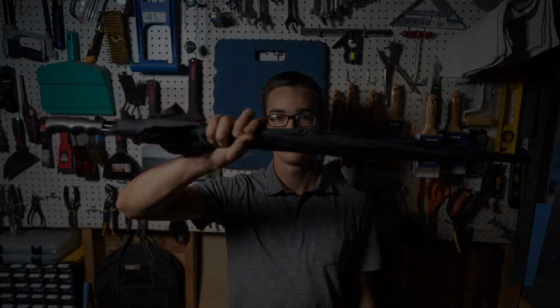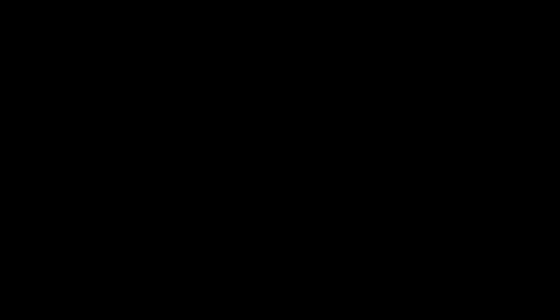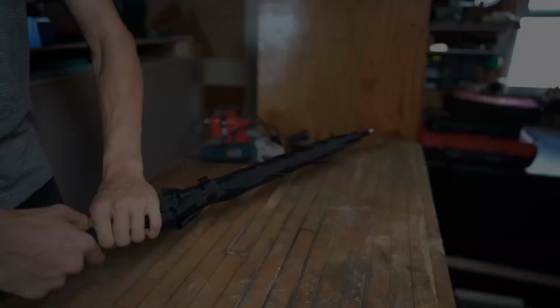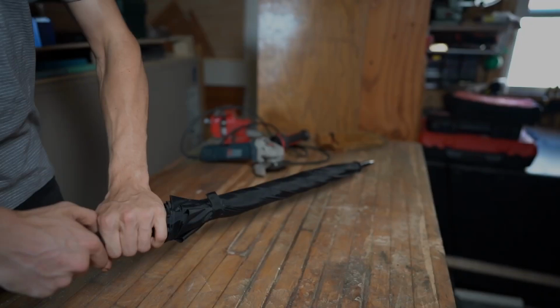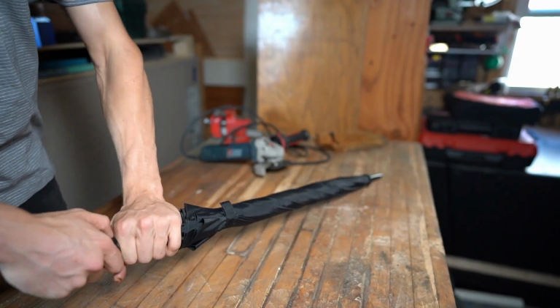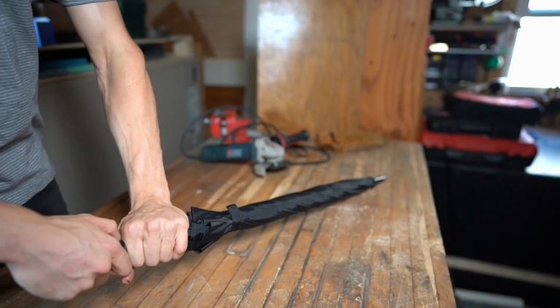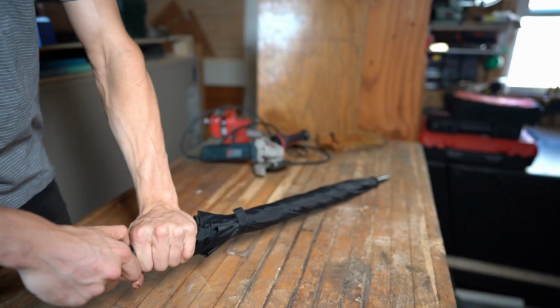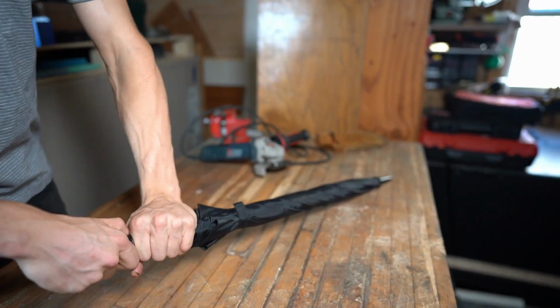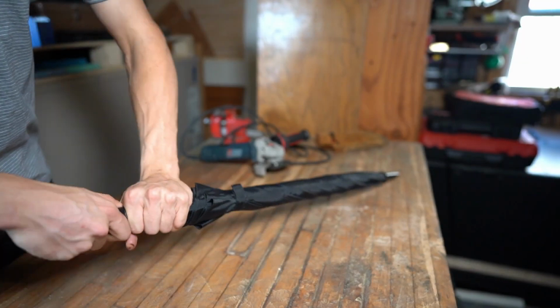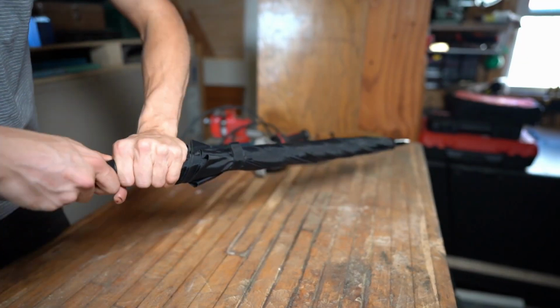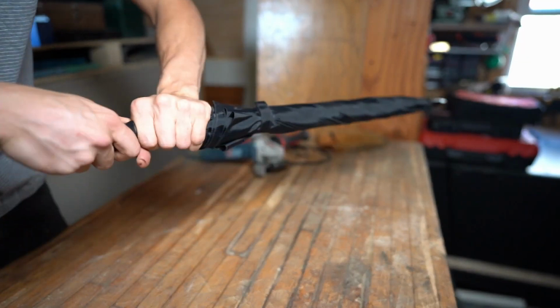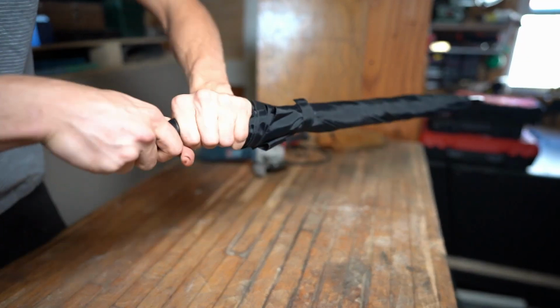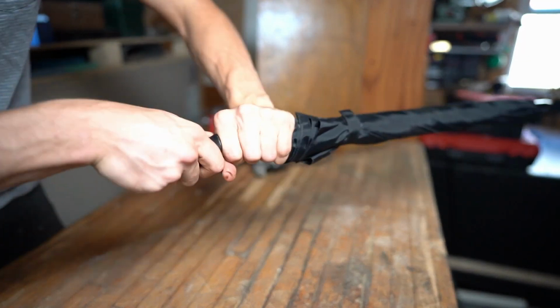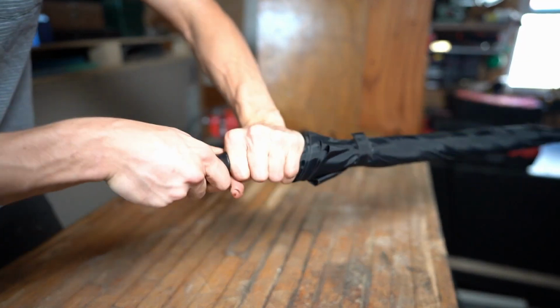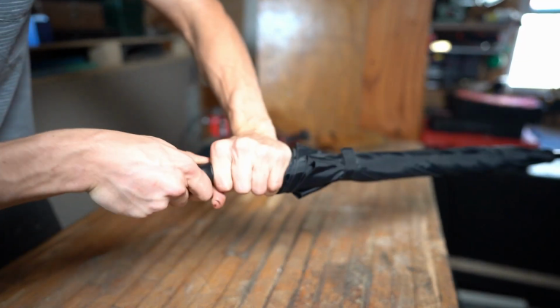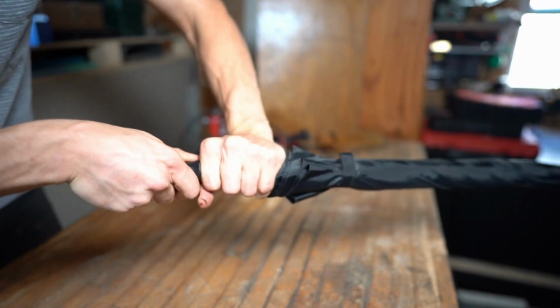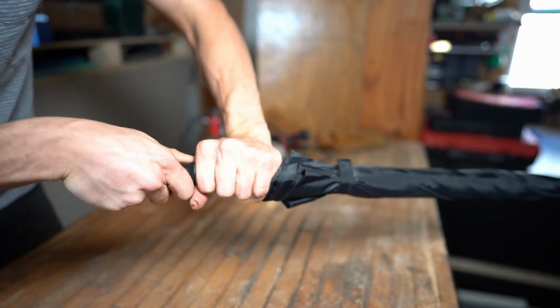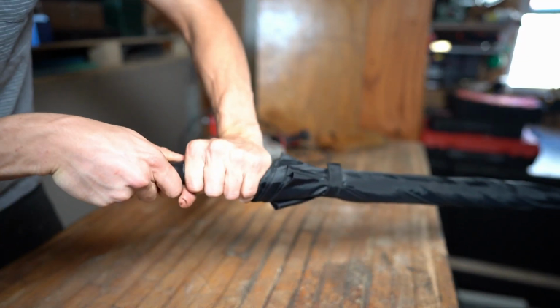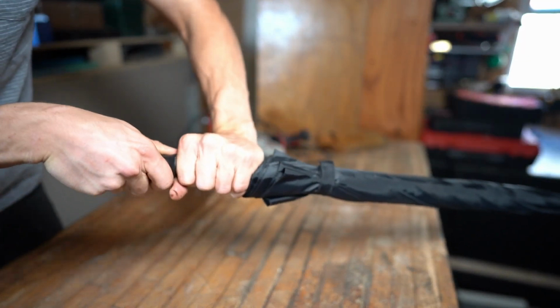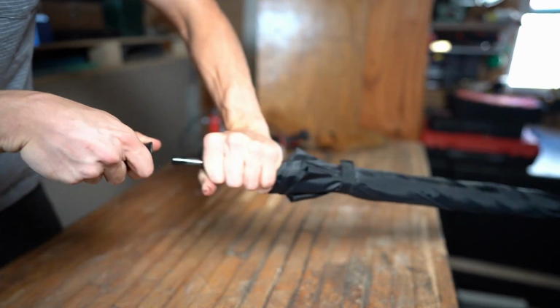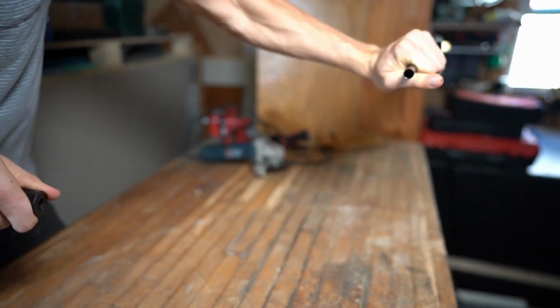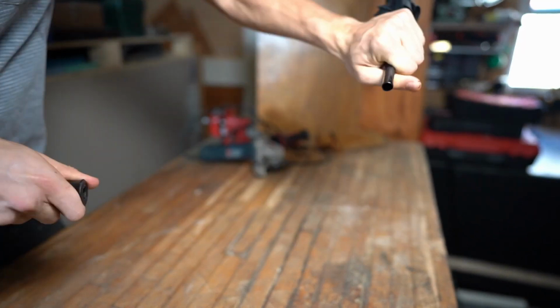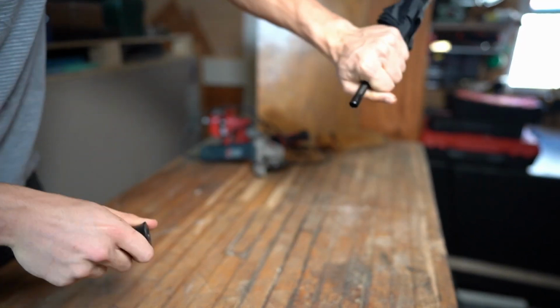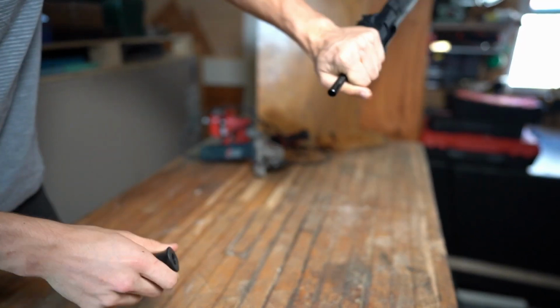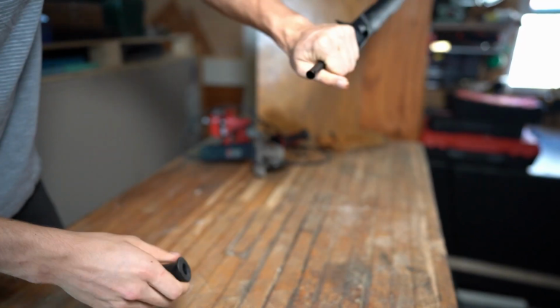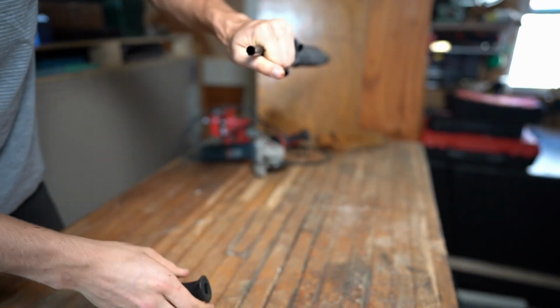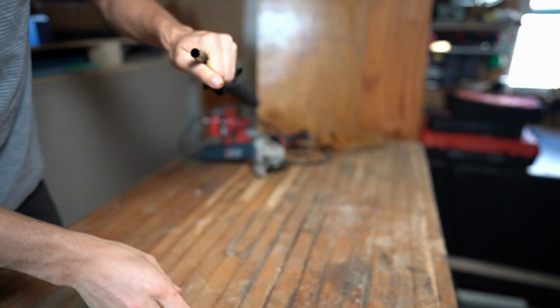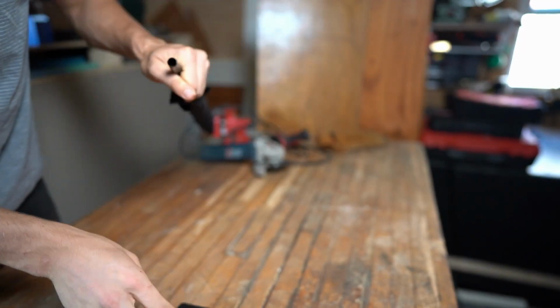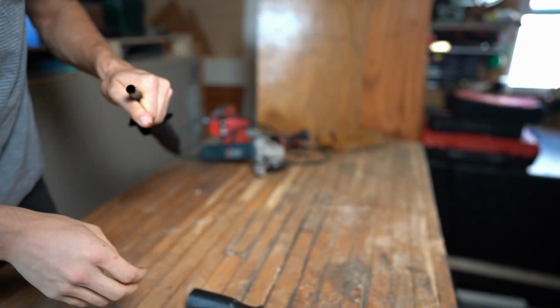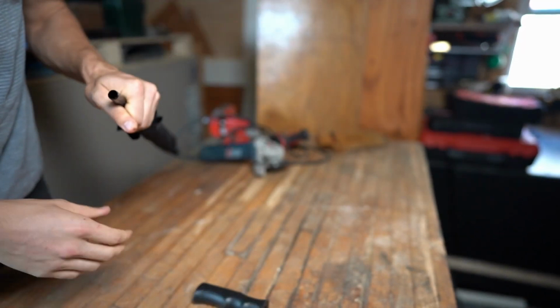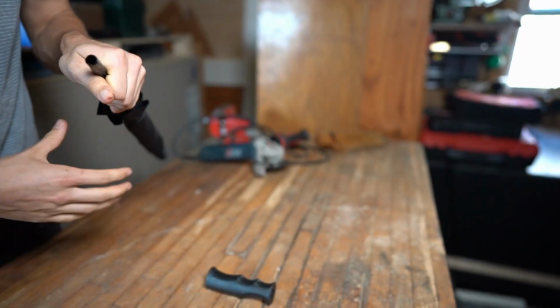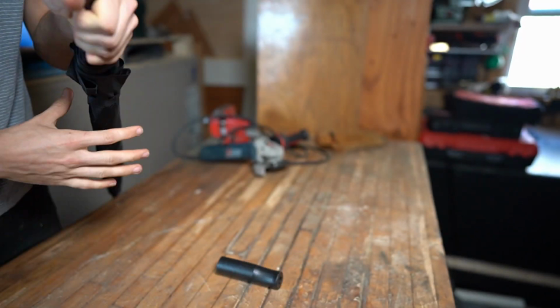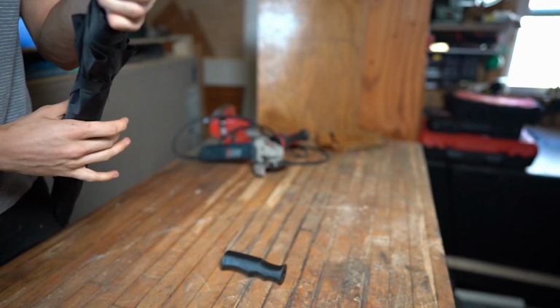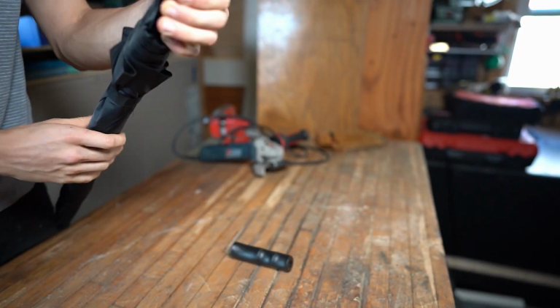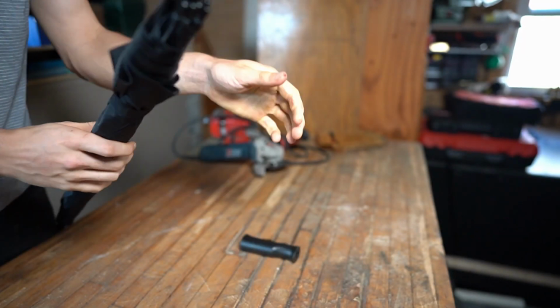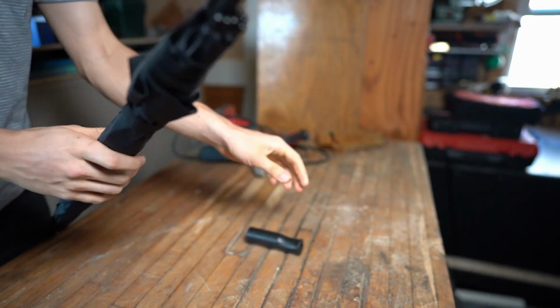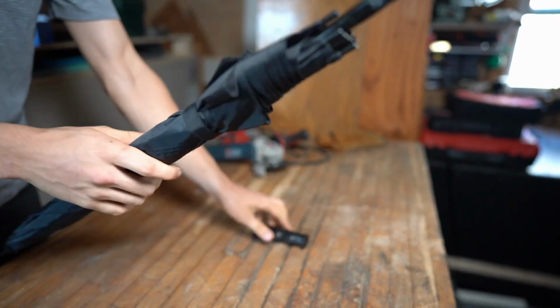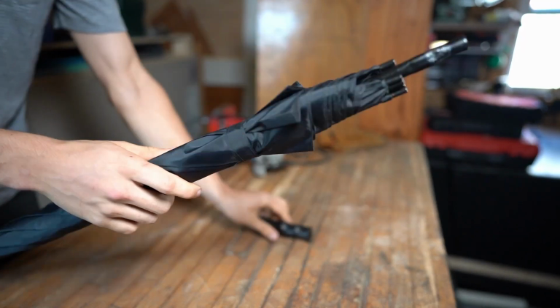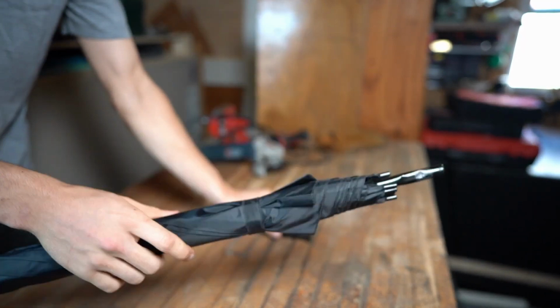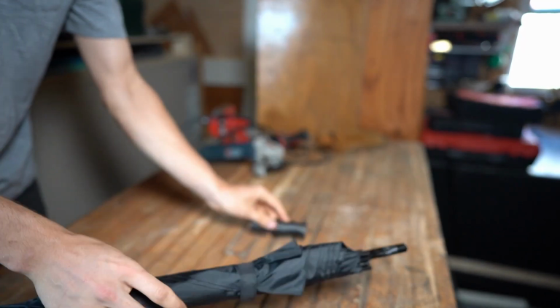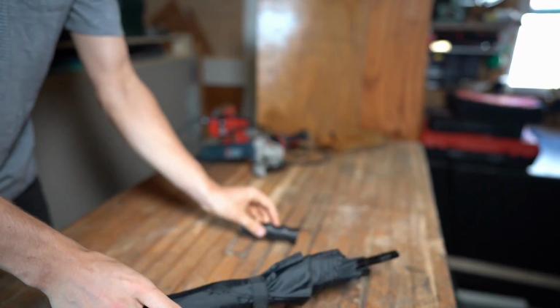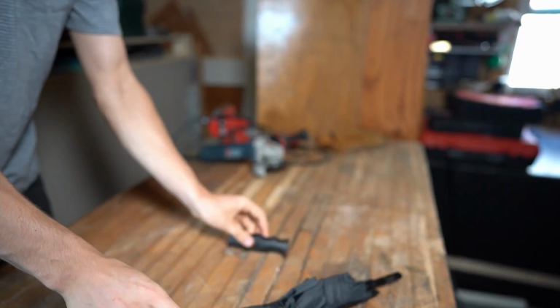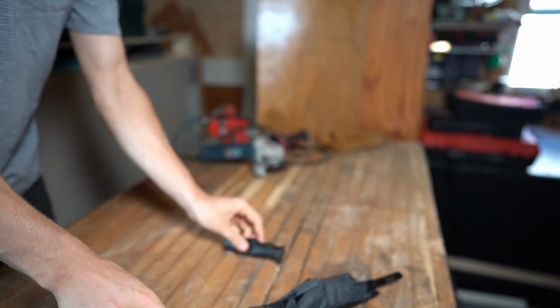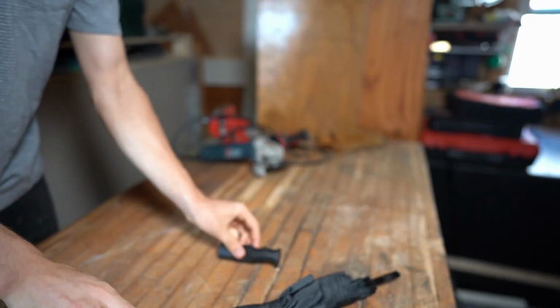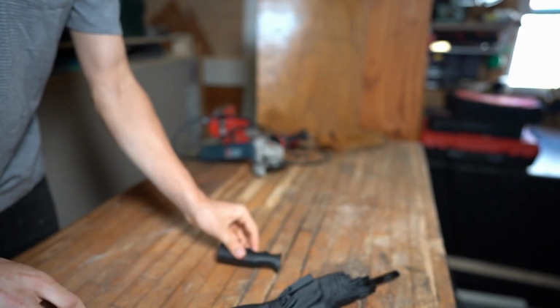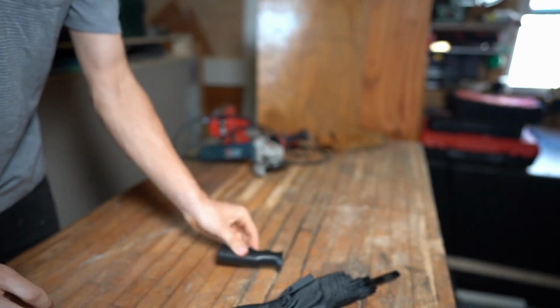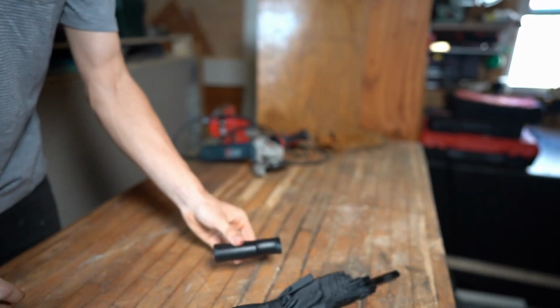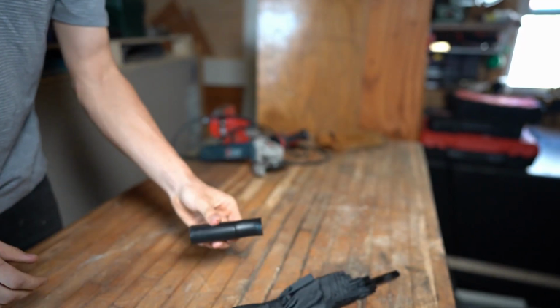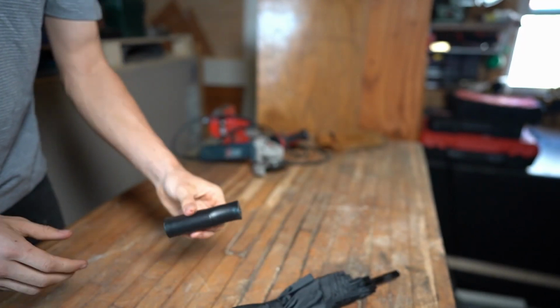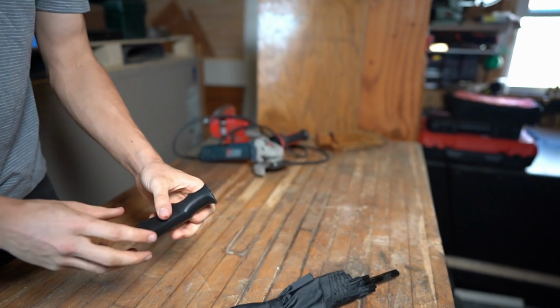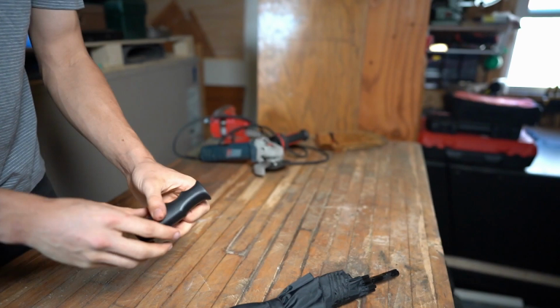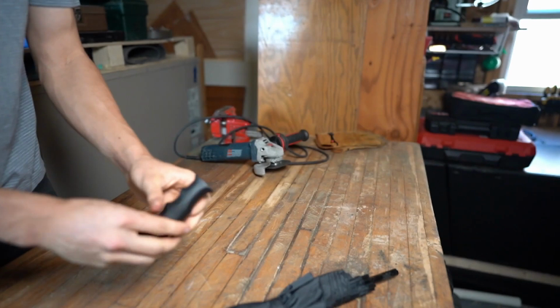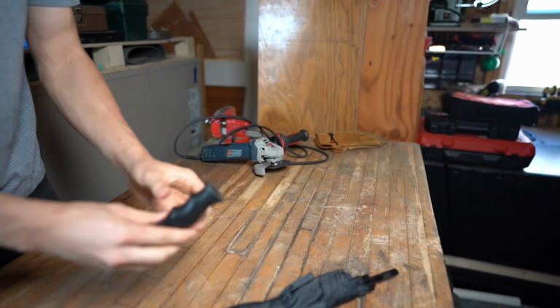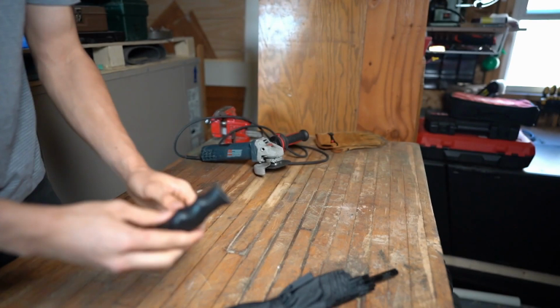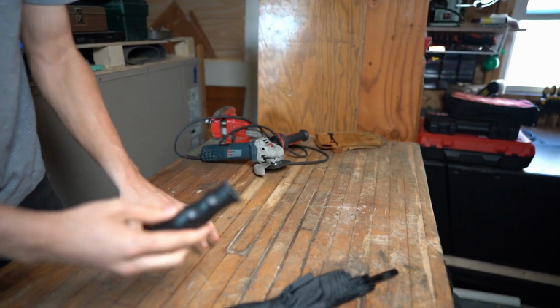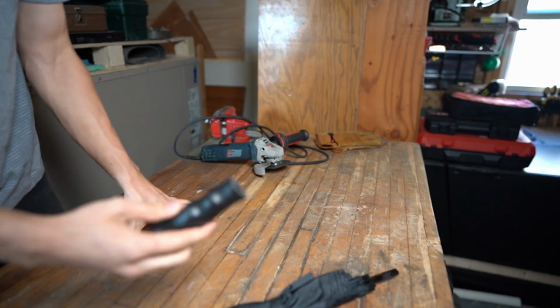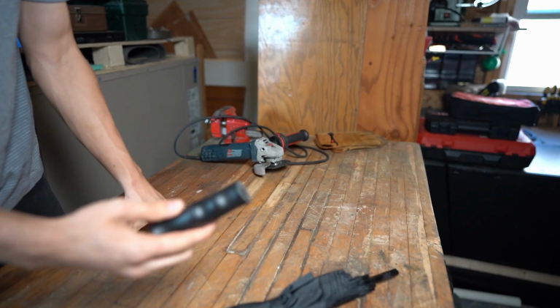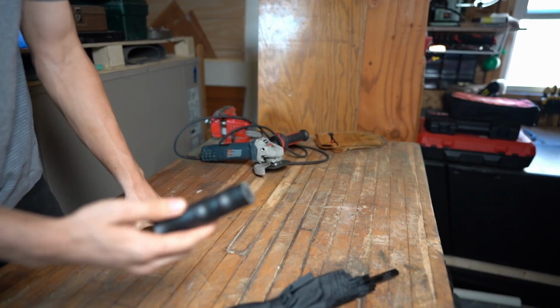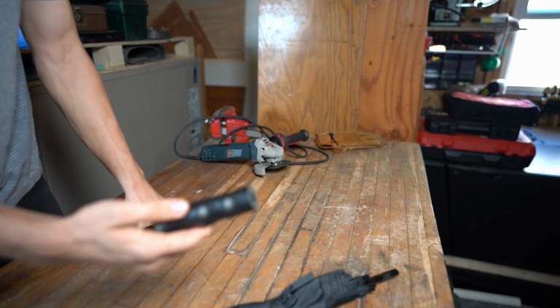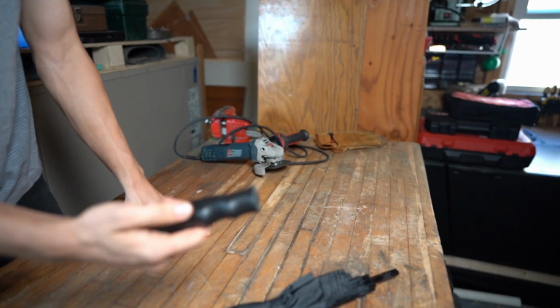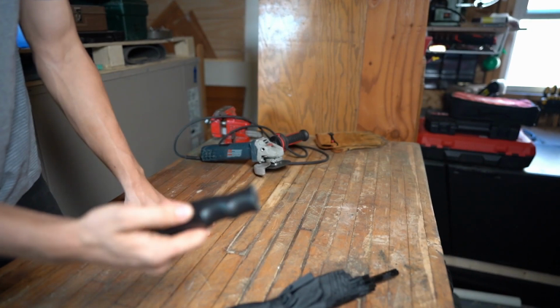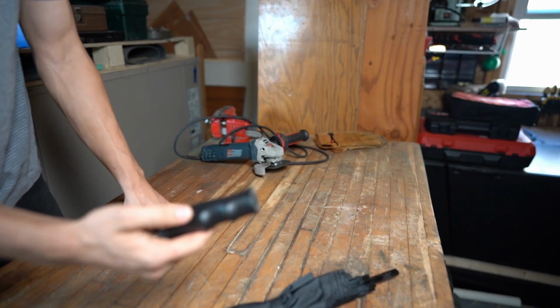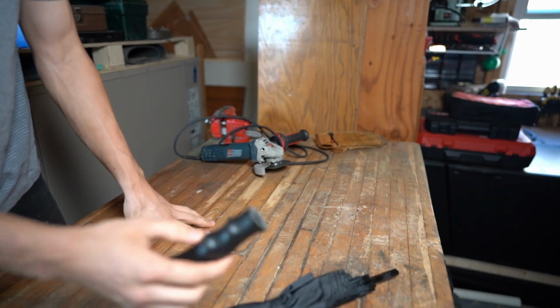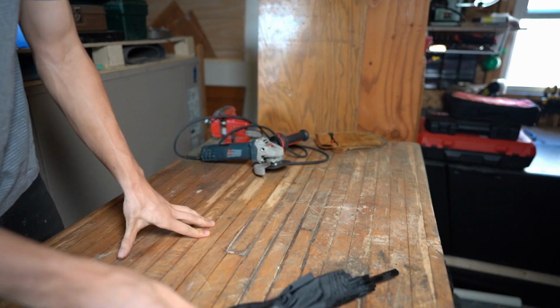First I'll take the handle off. This is what I'll use for the sword handle.